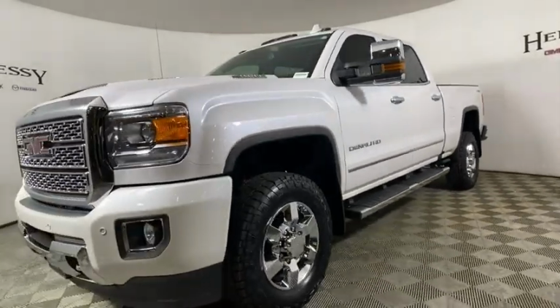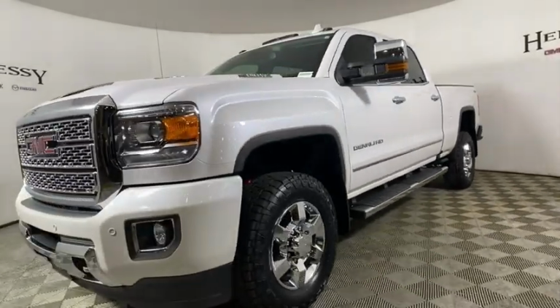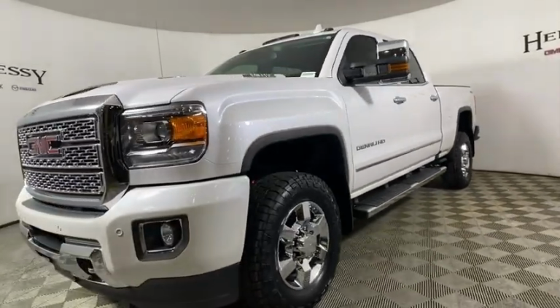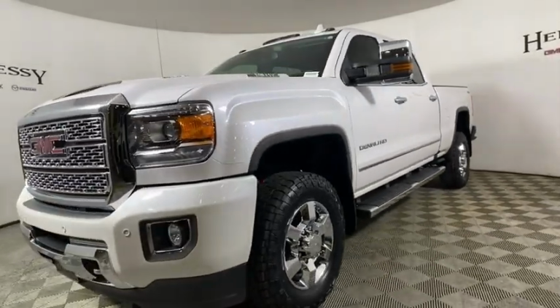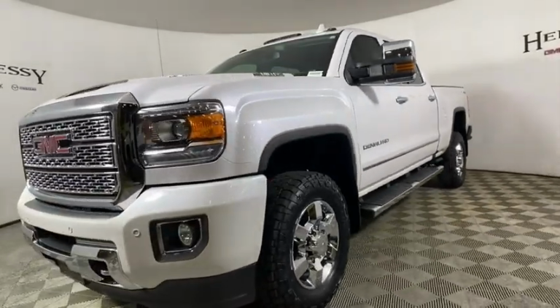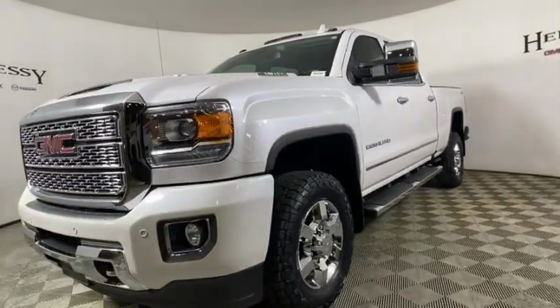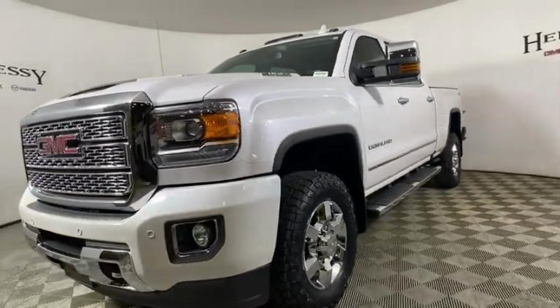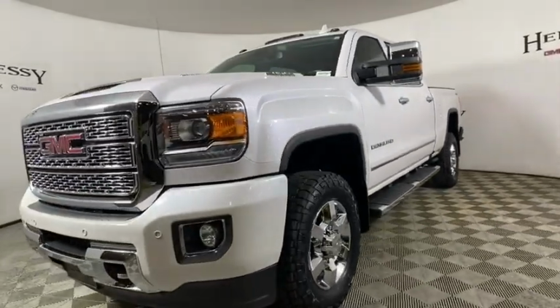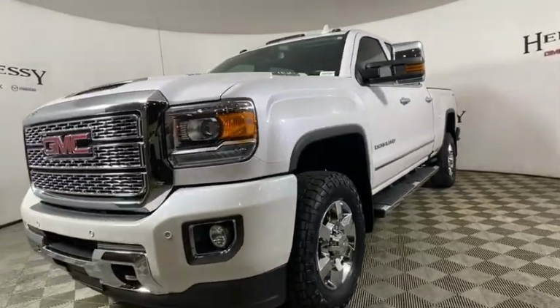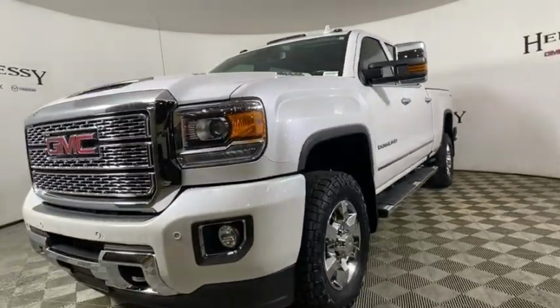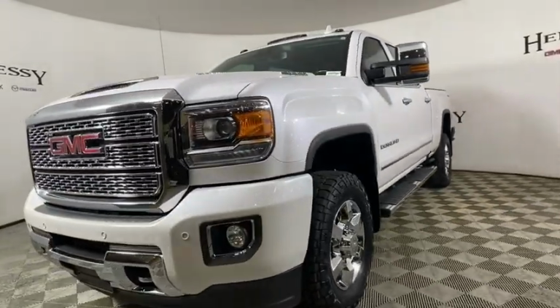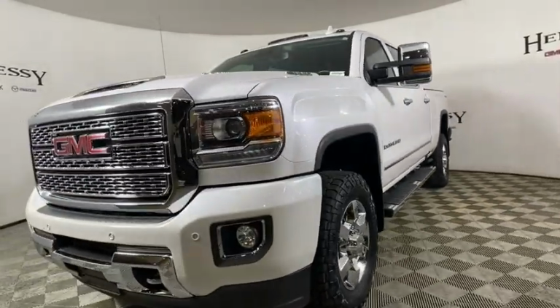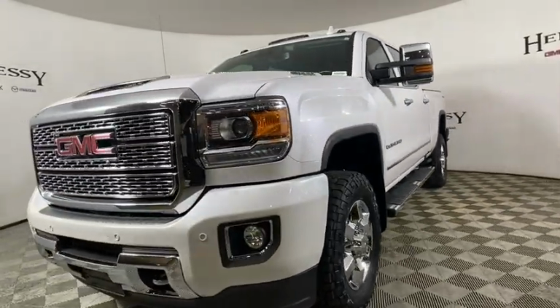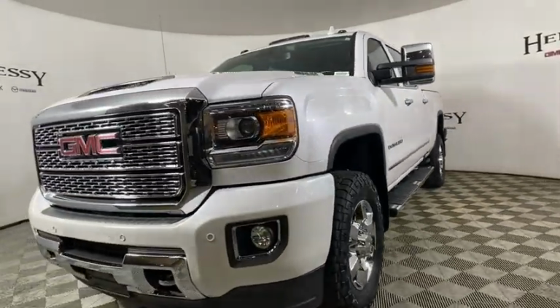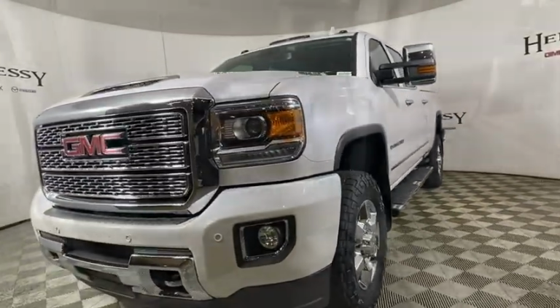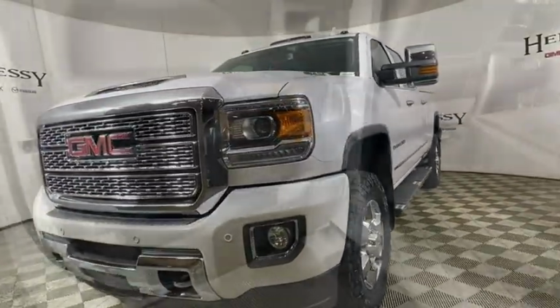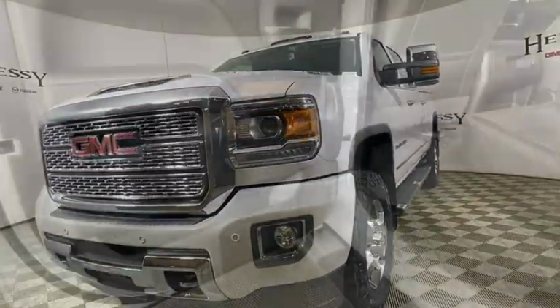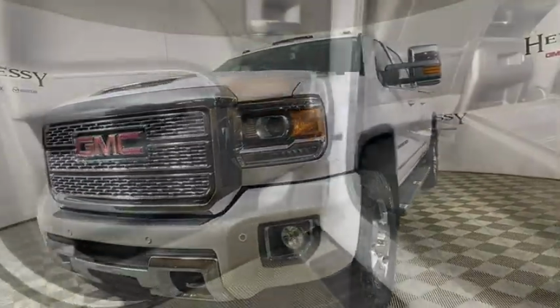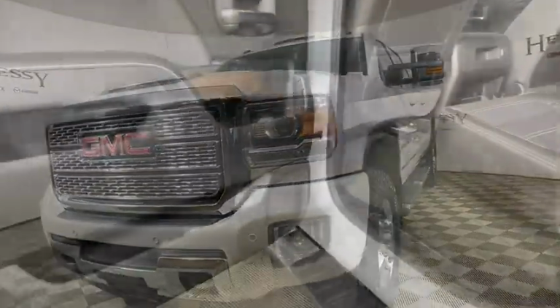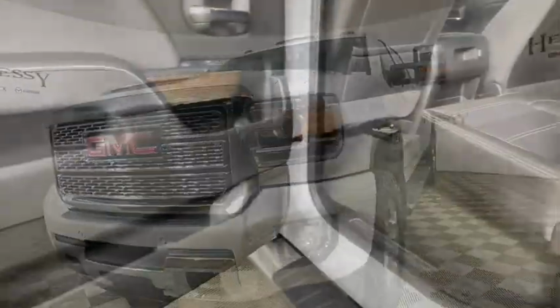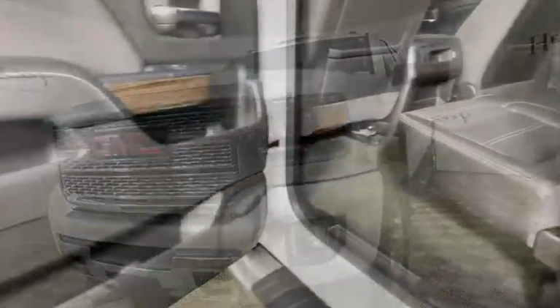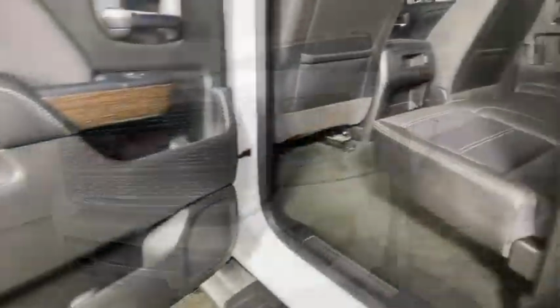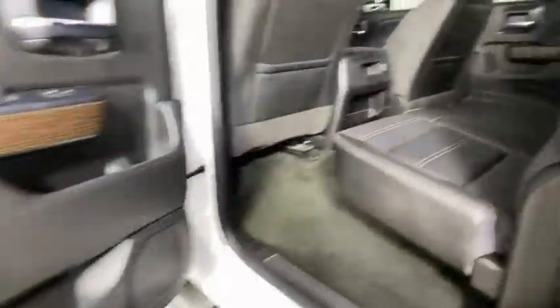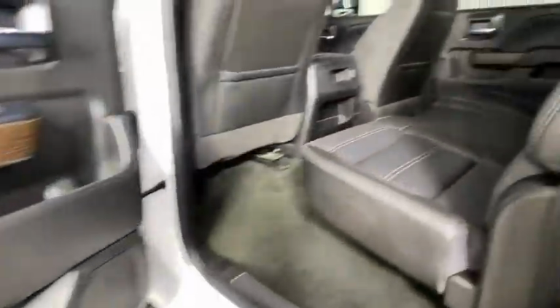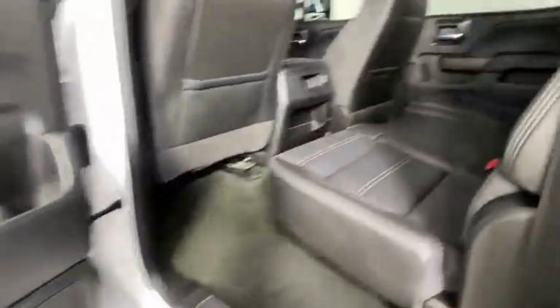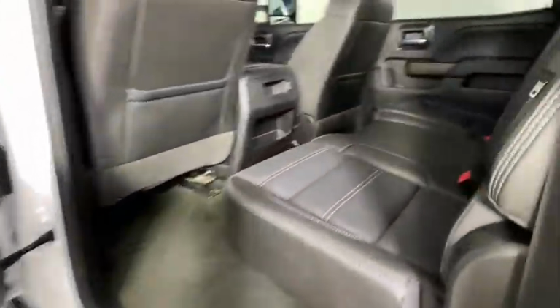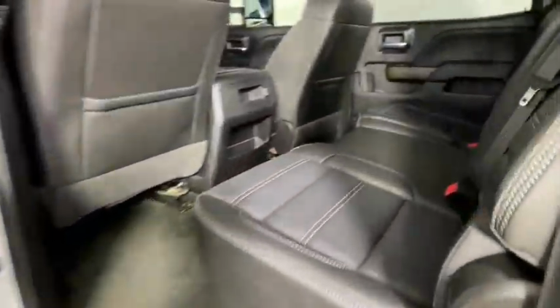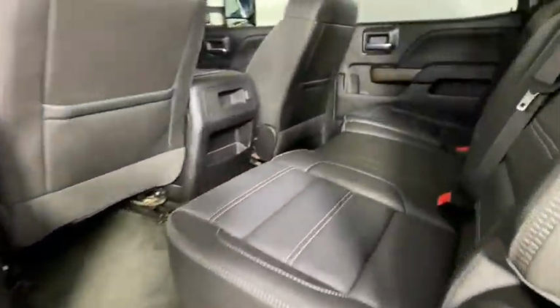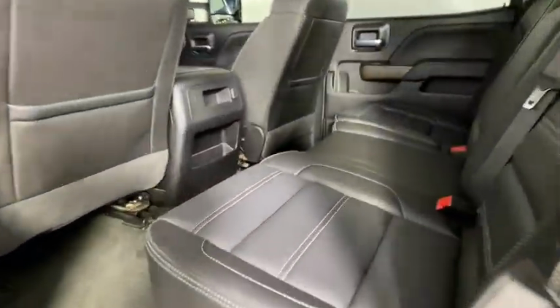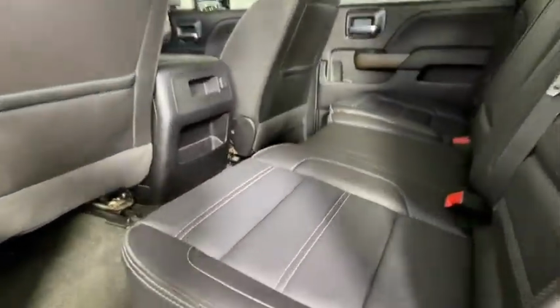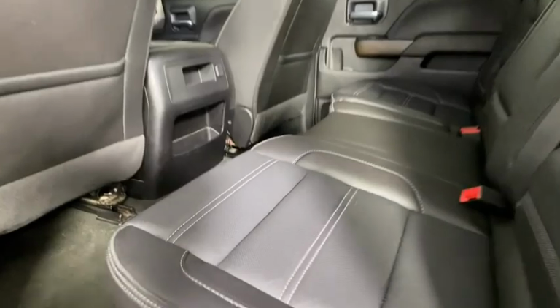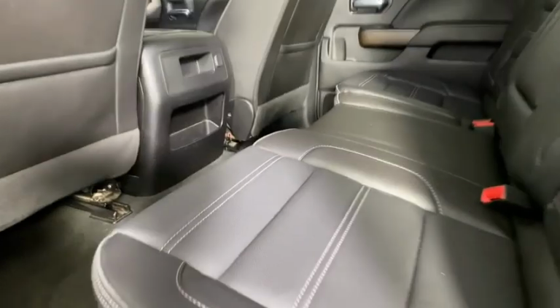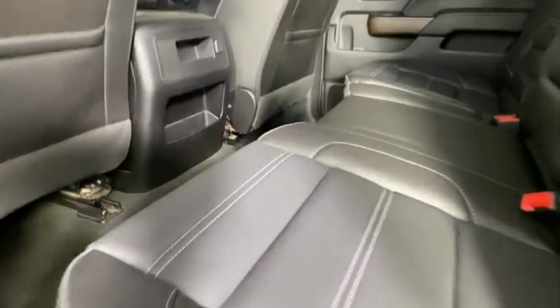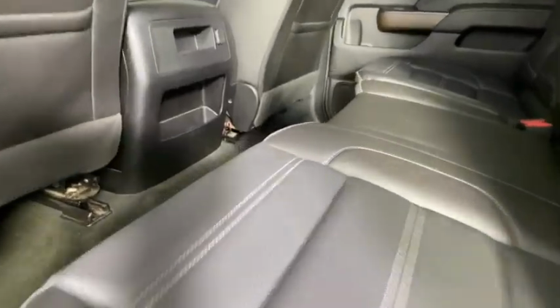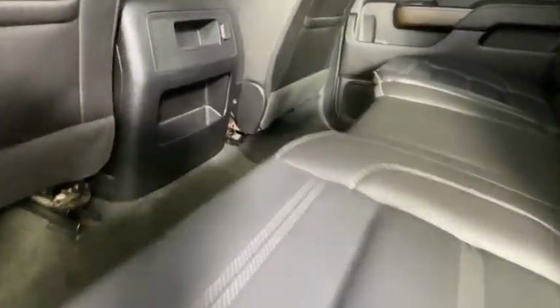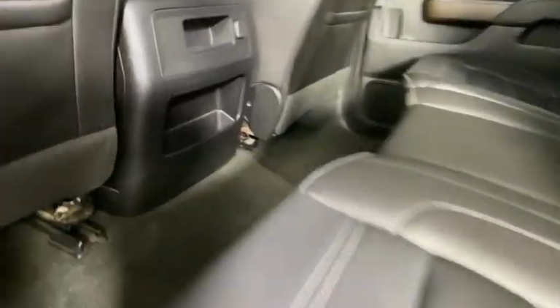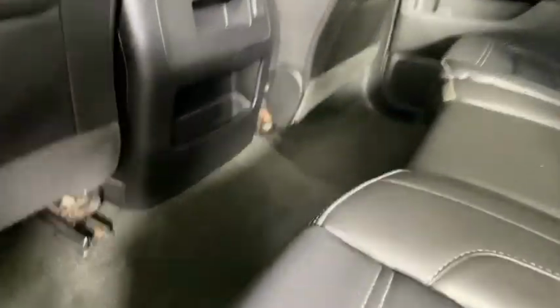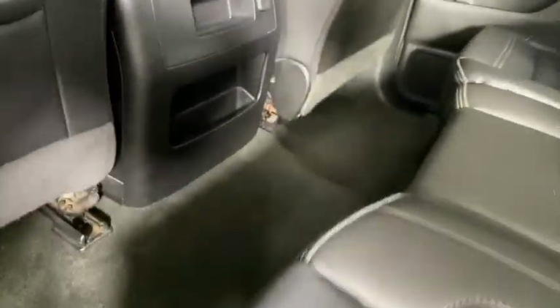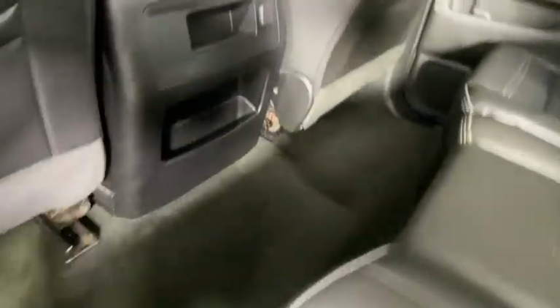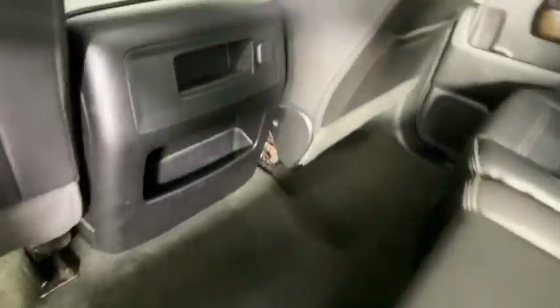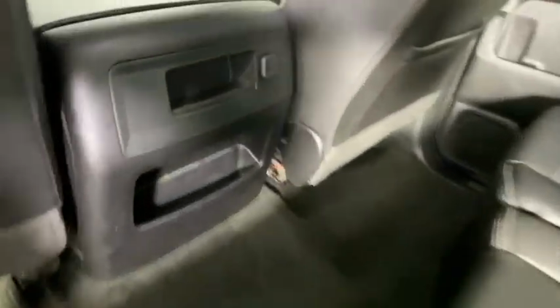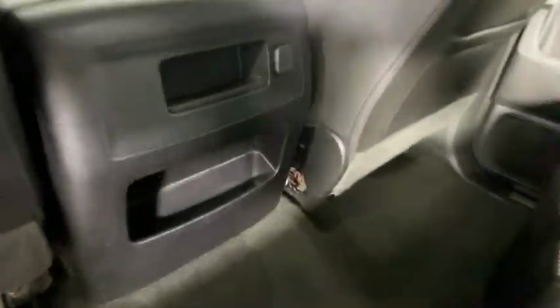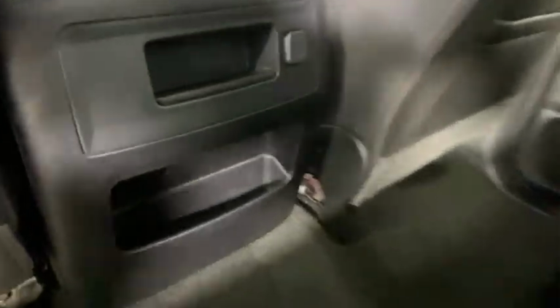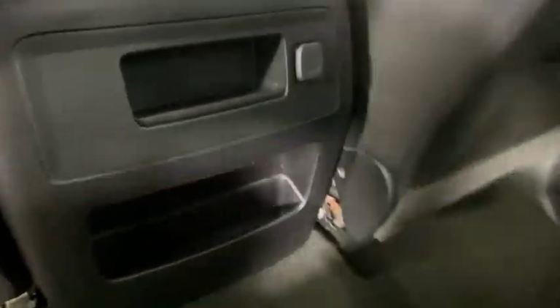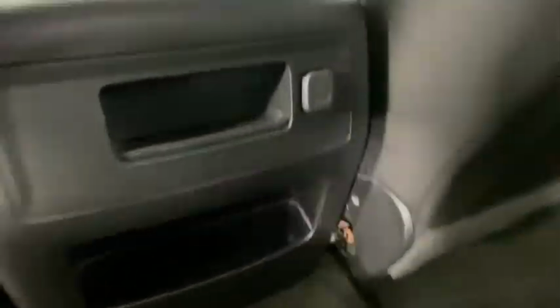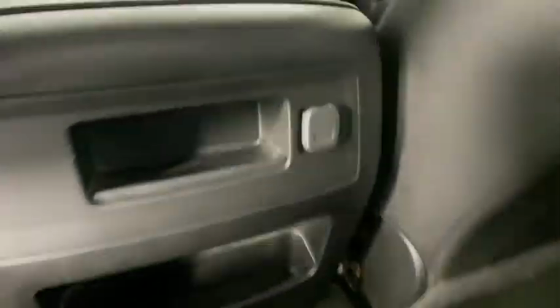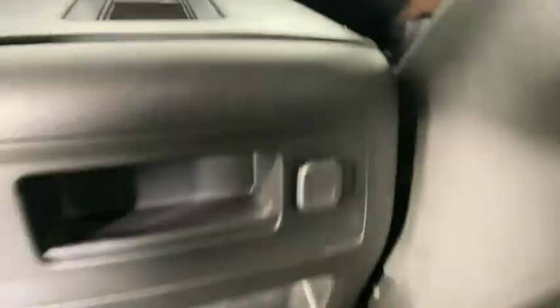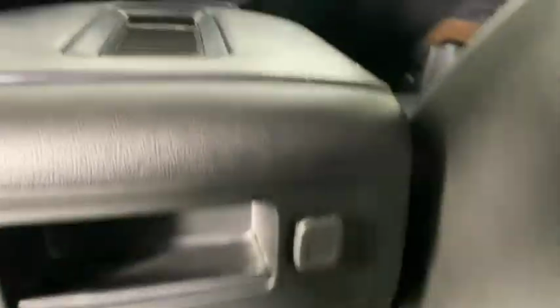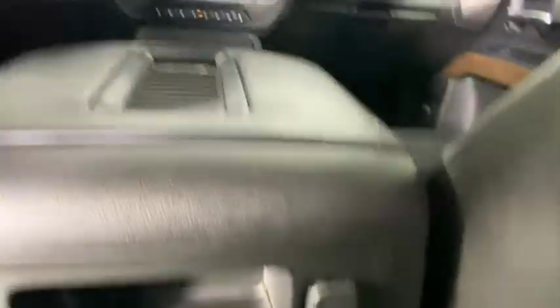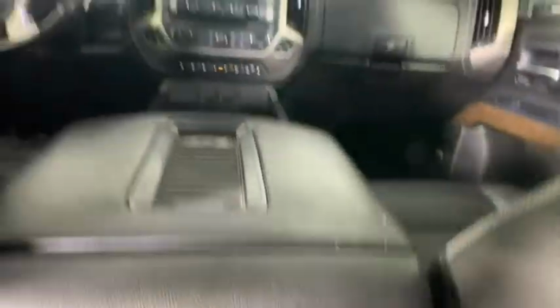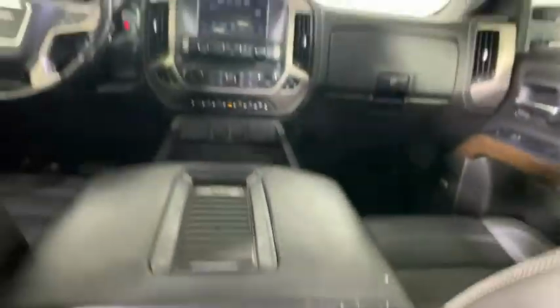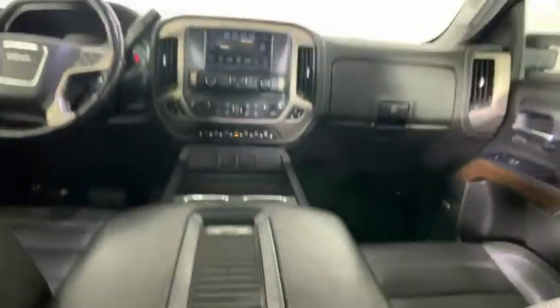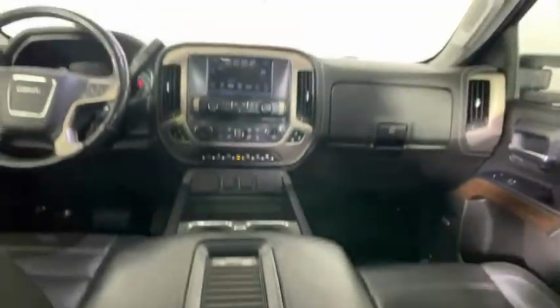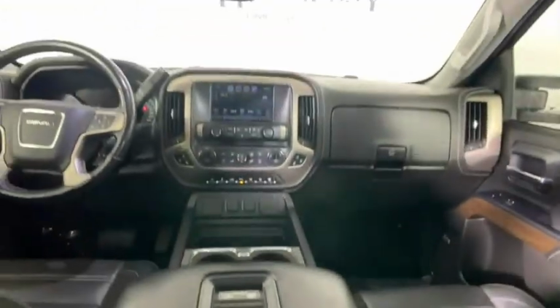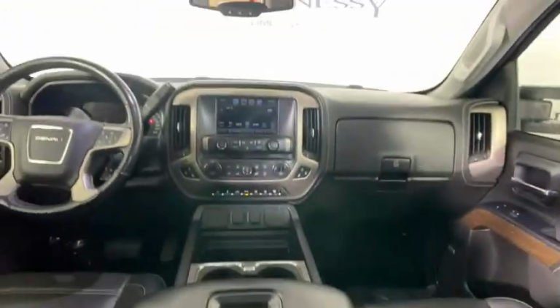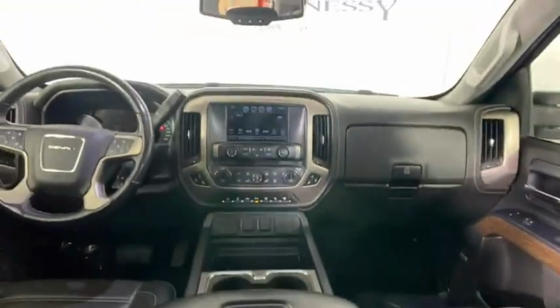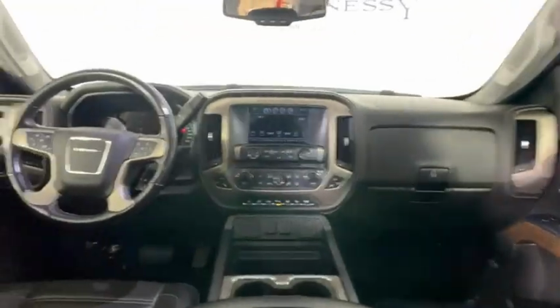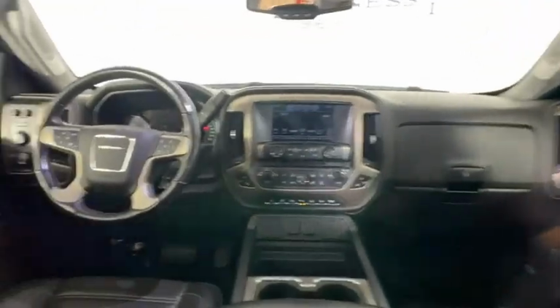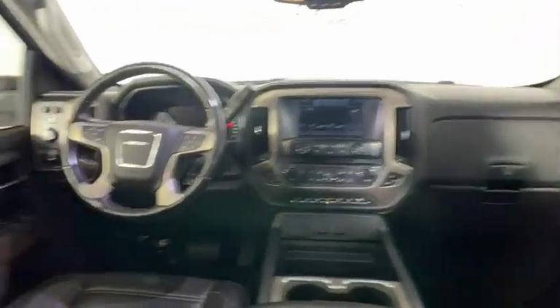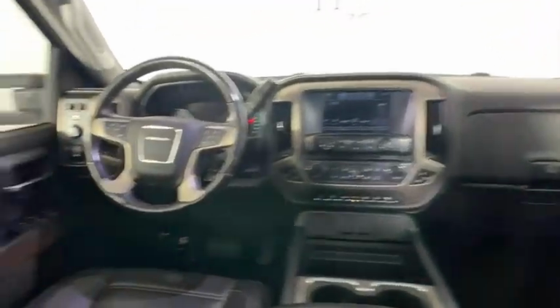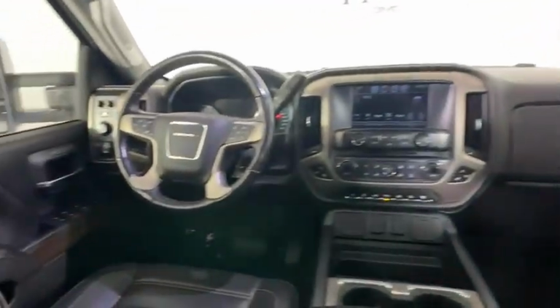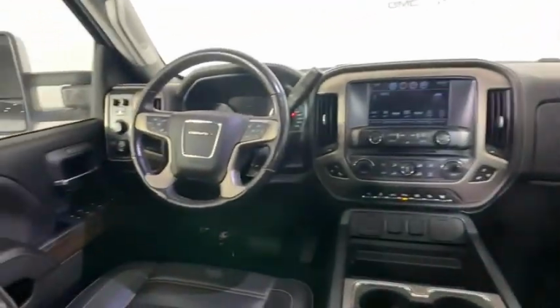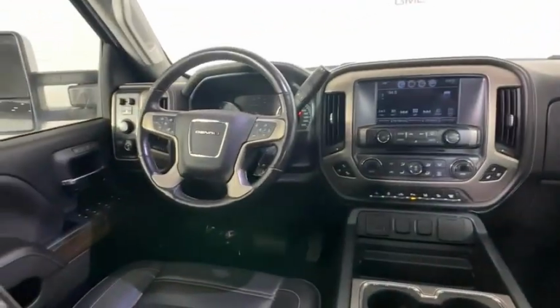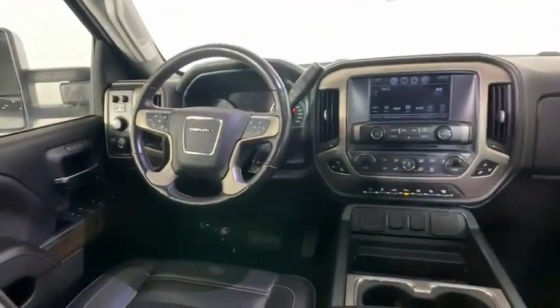Power windows, security system, CD player, fog lights, rear window defroster, compass, heated front seats.